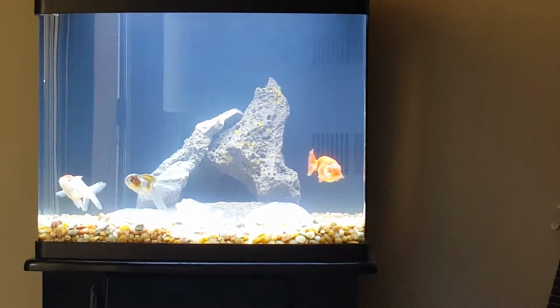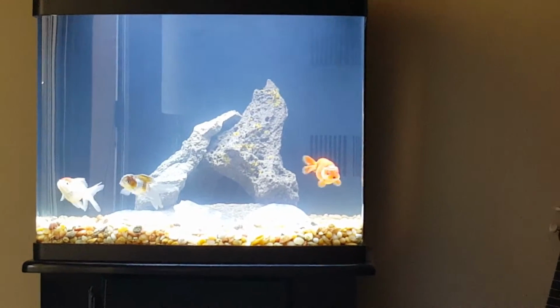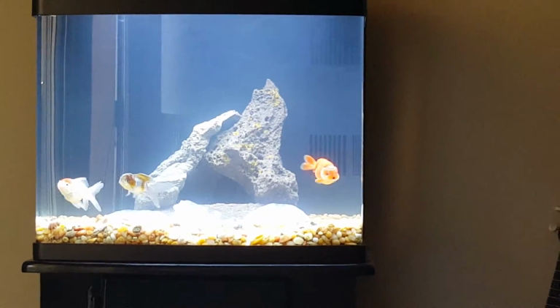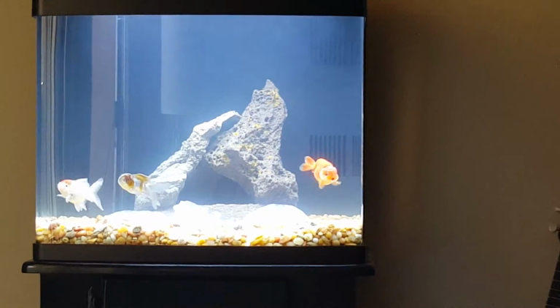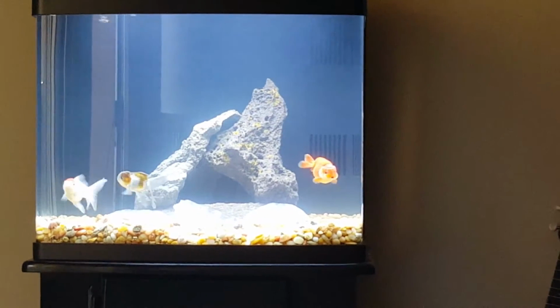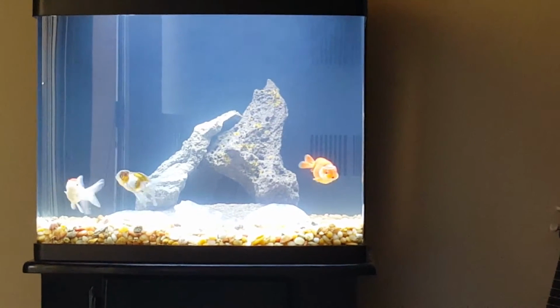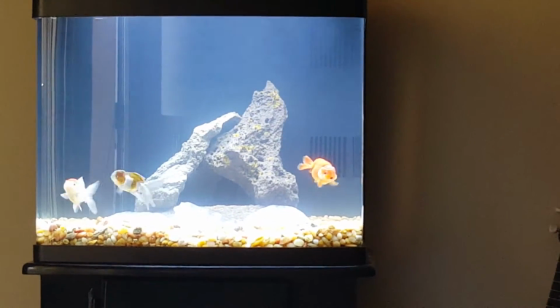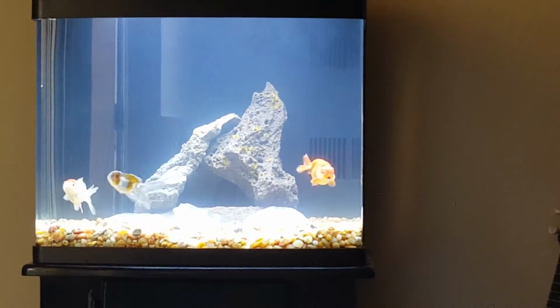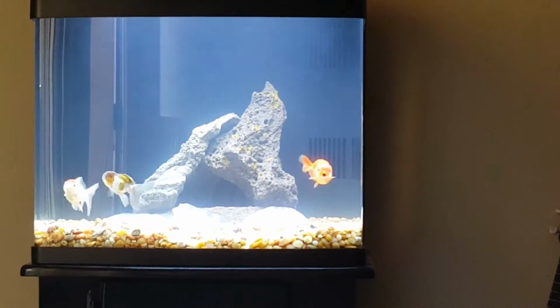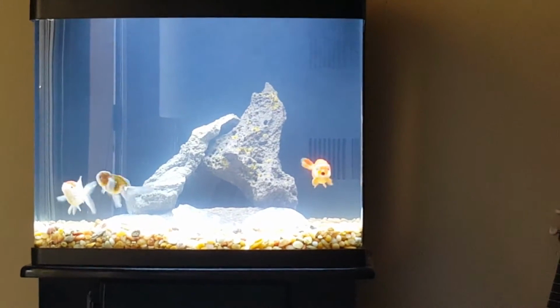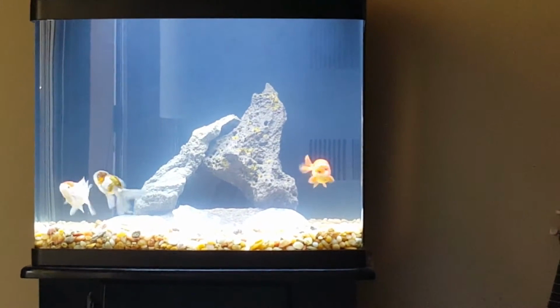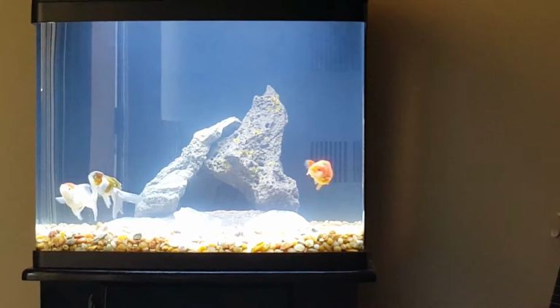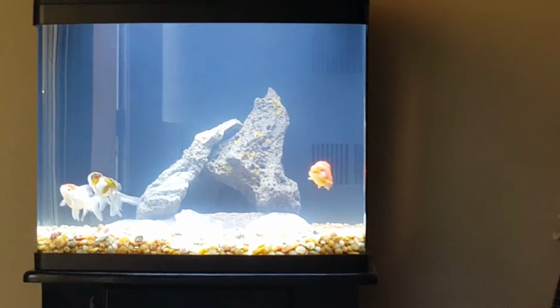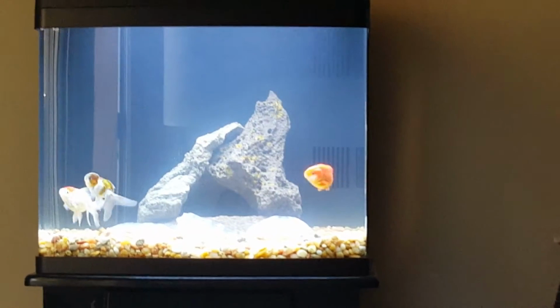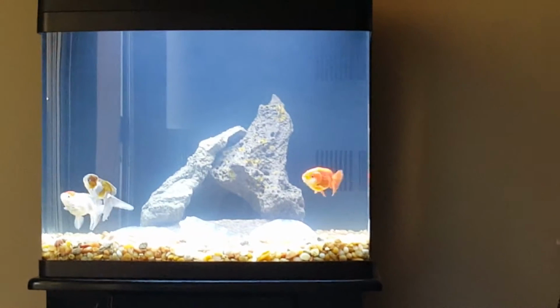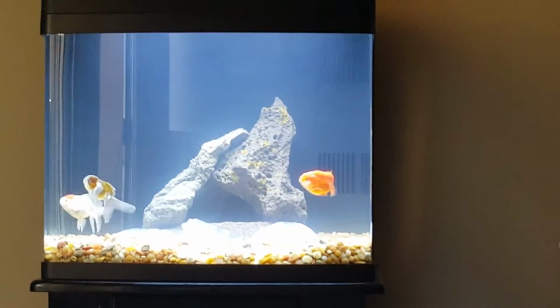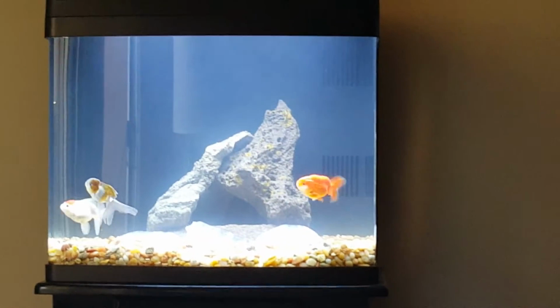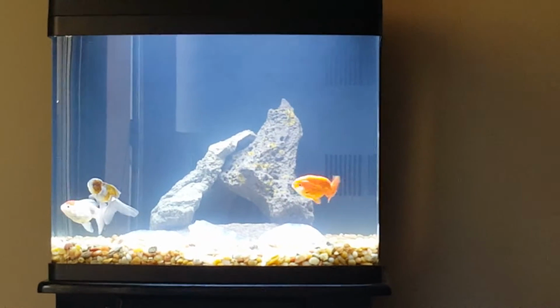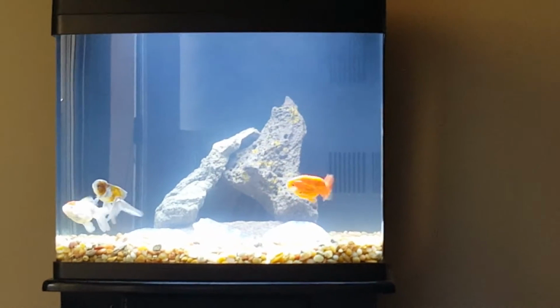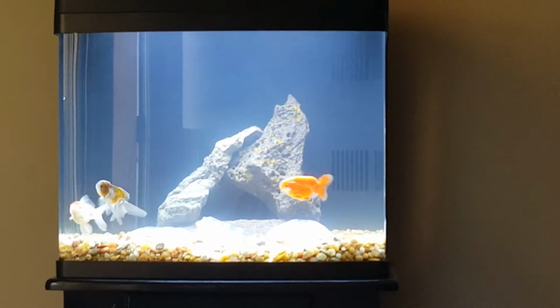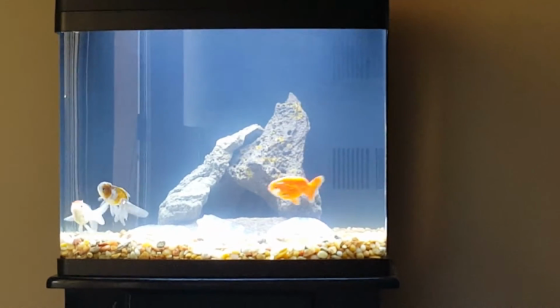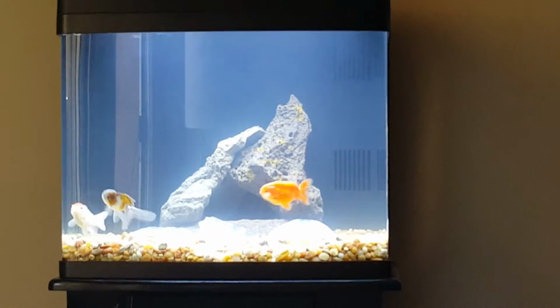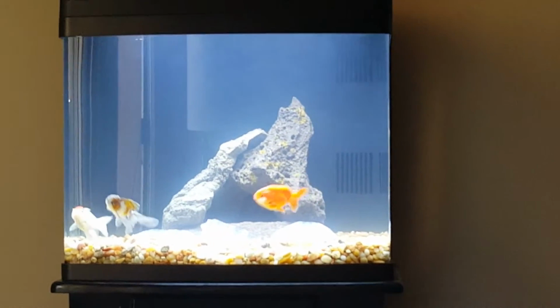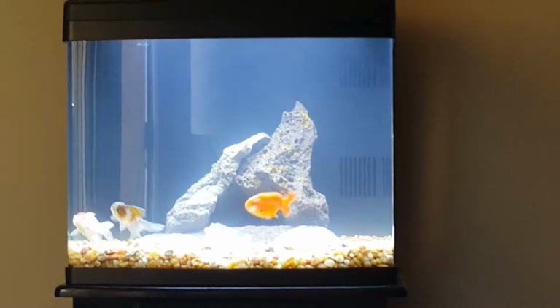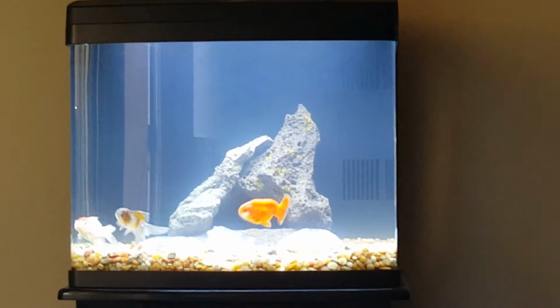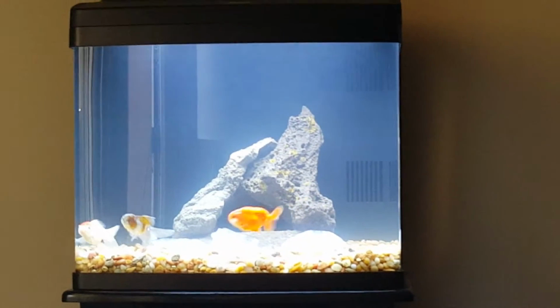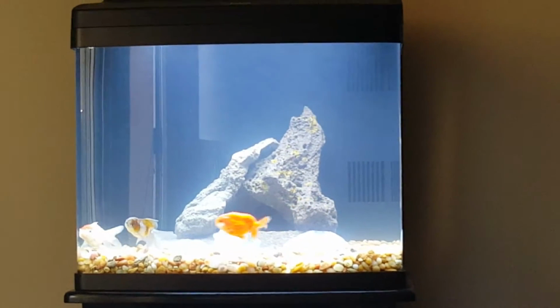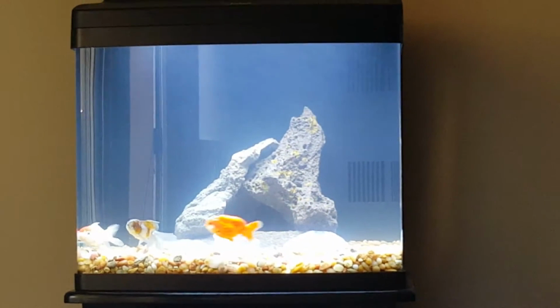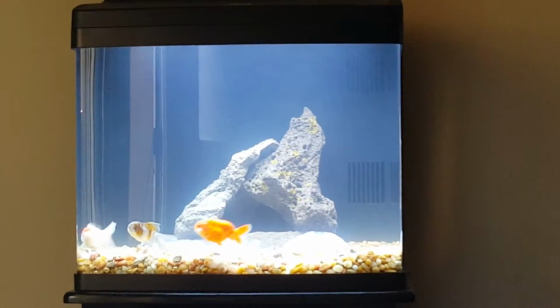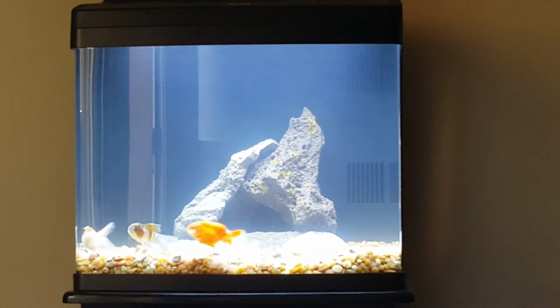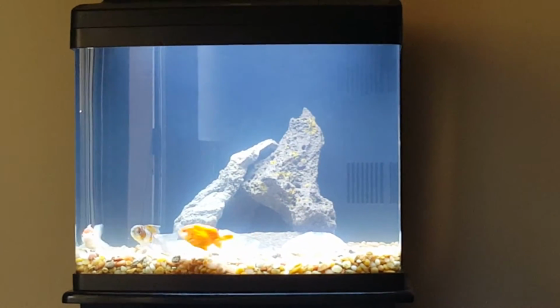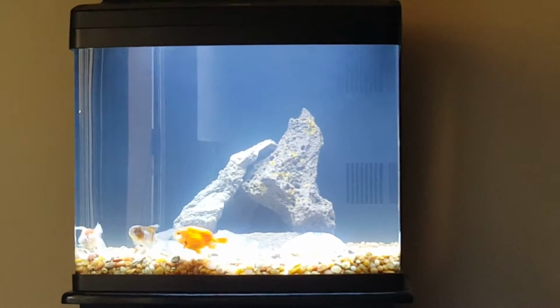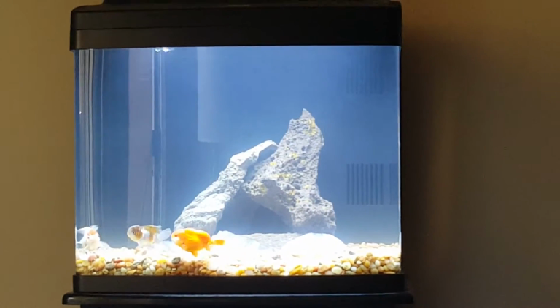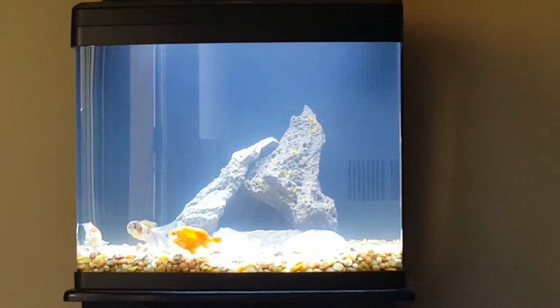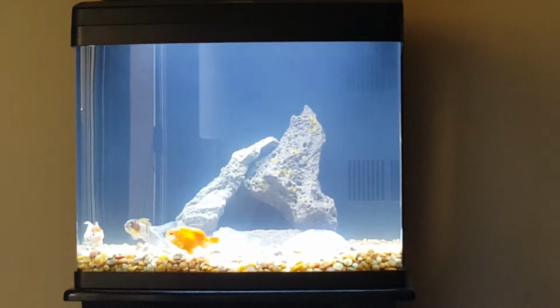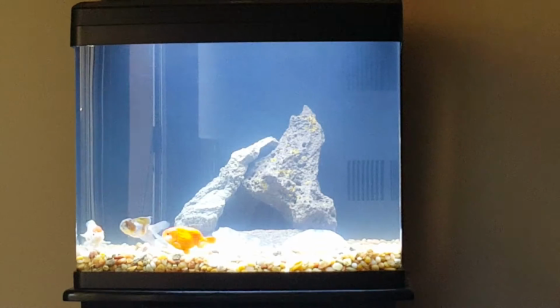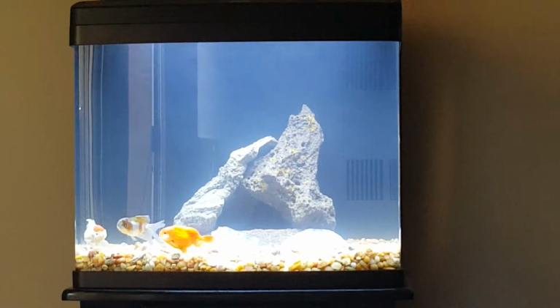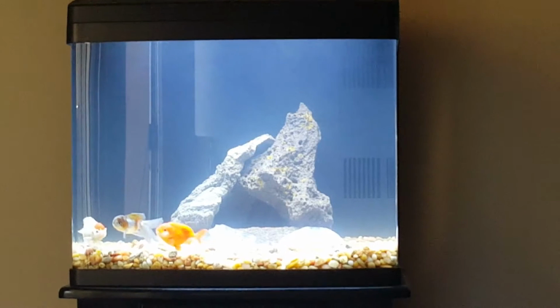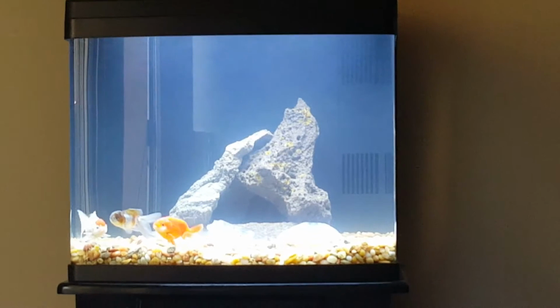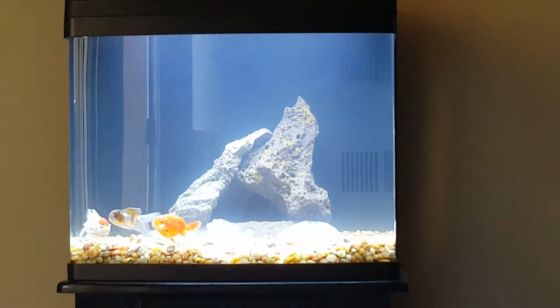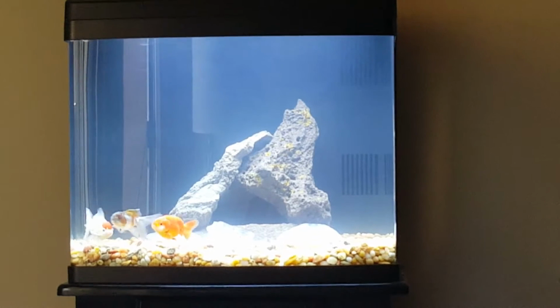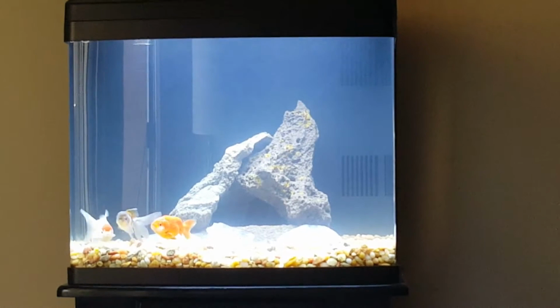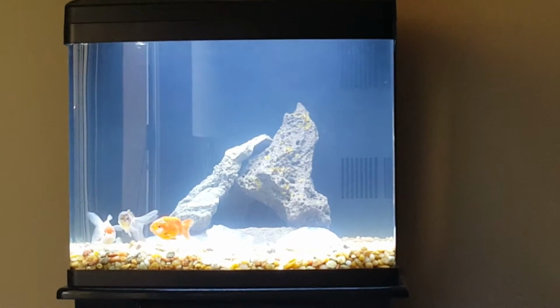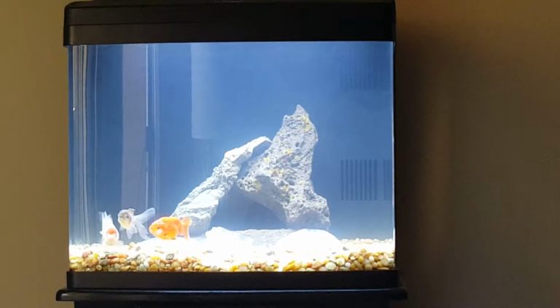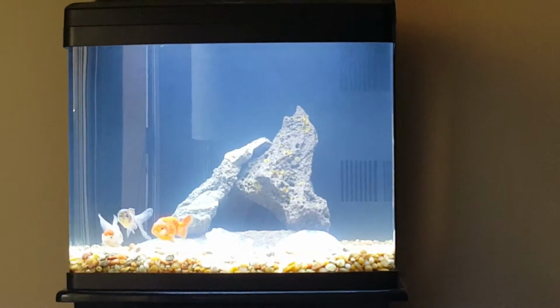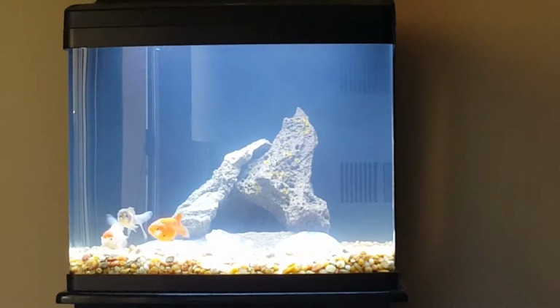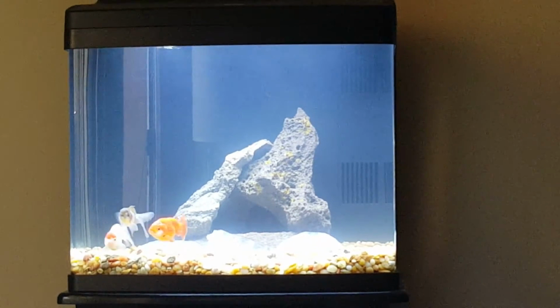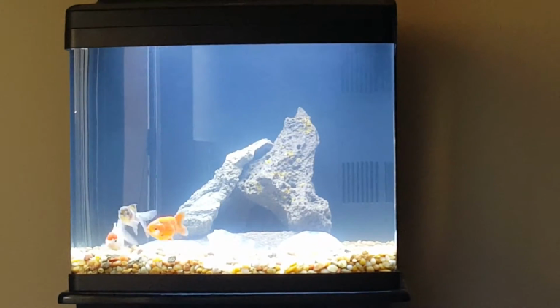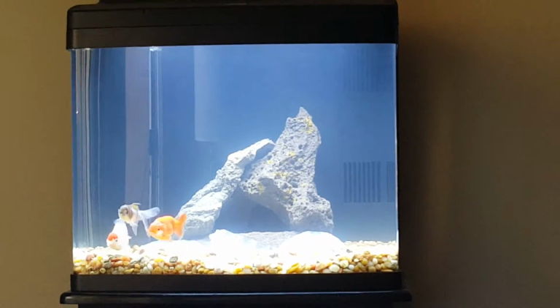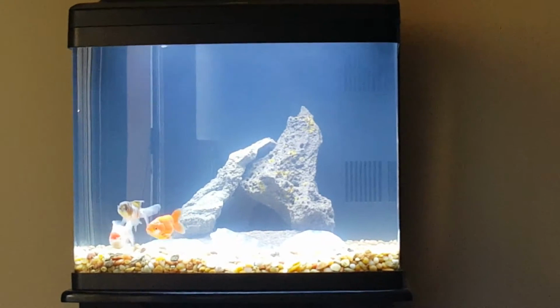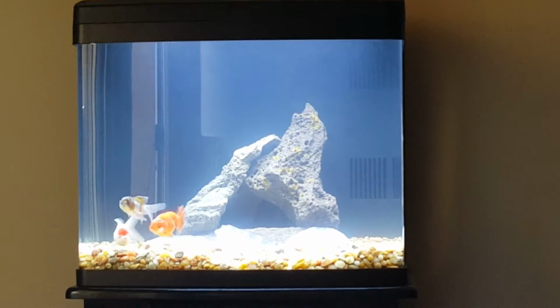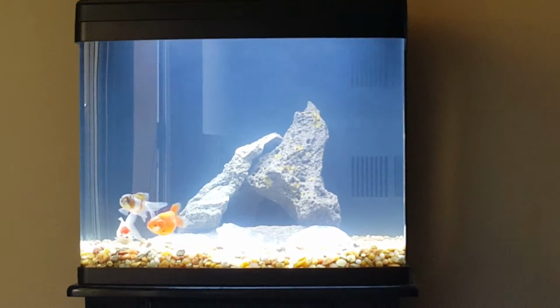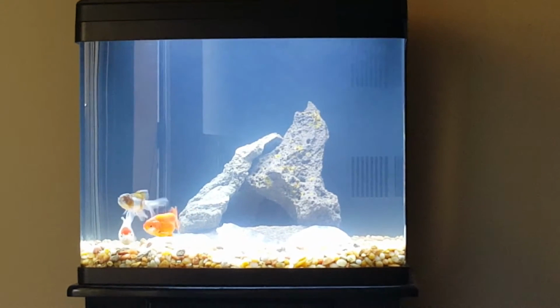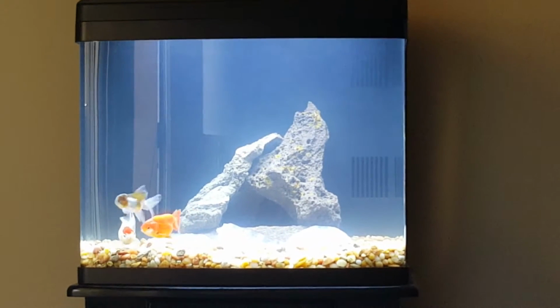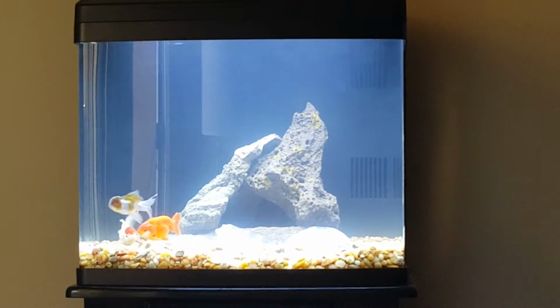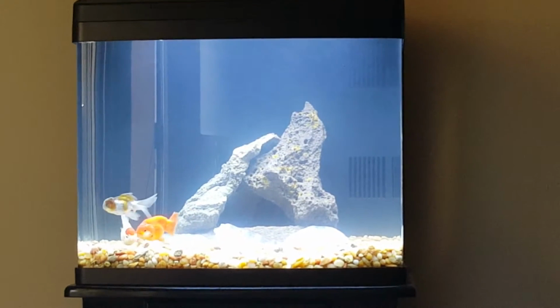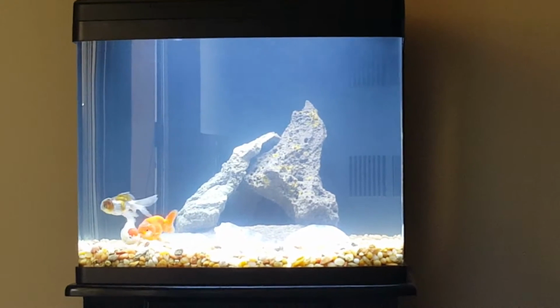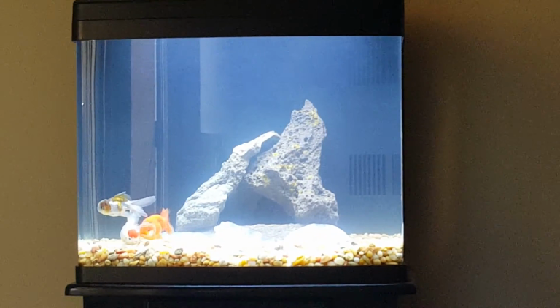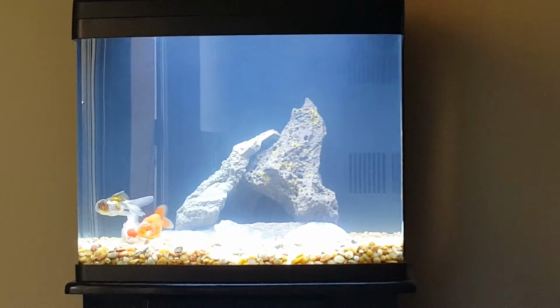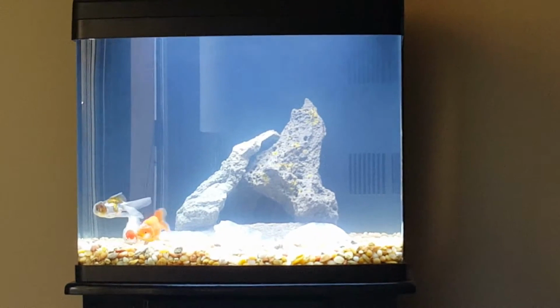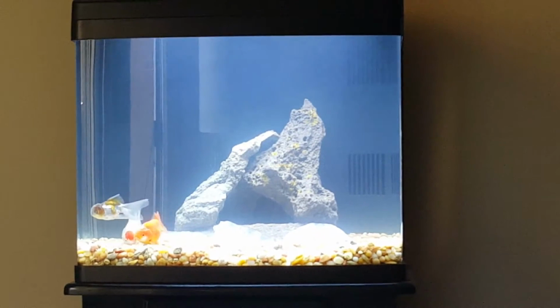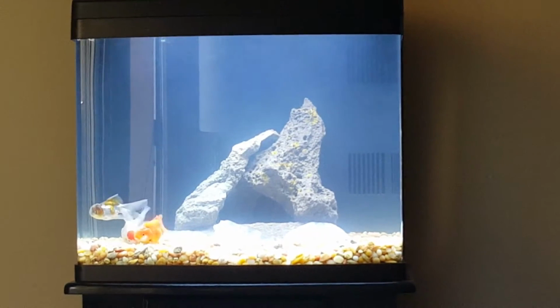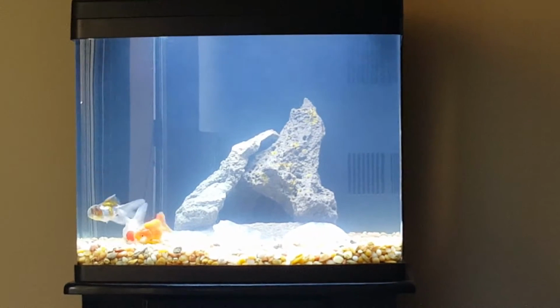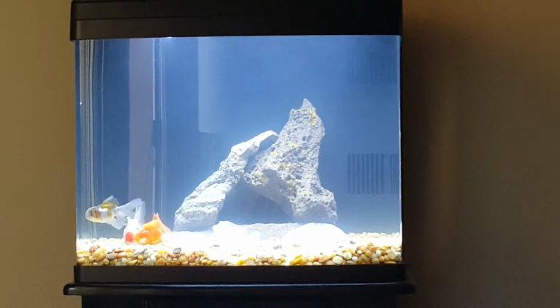Well, this is my new fish tank. I'm sporting a BioCube 29 from Marineland.